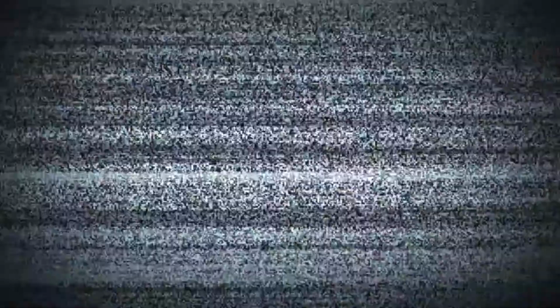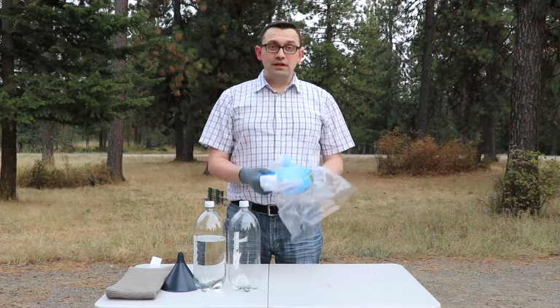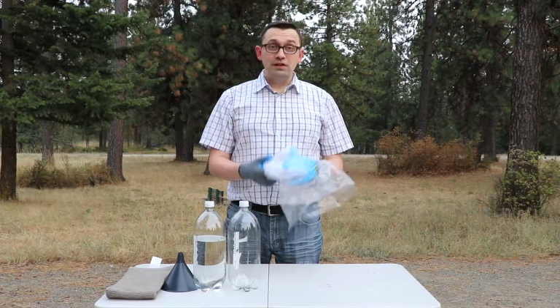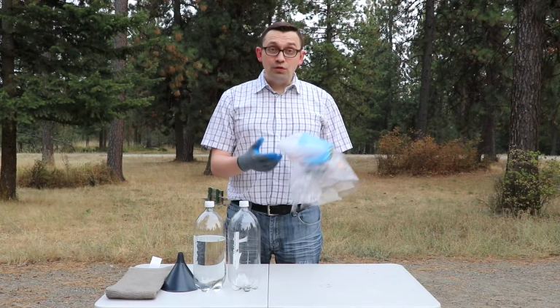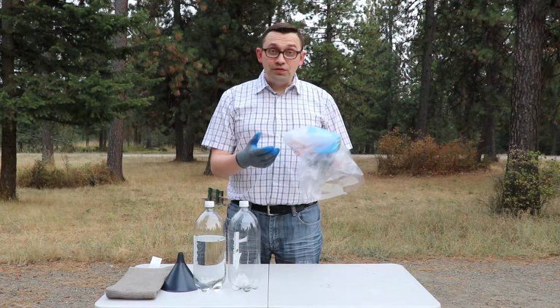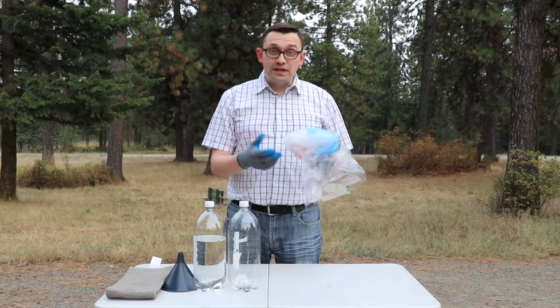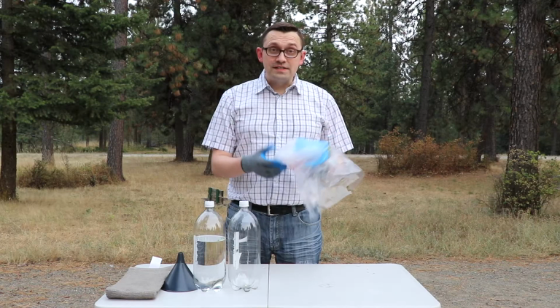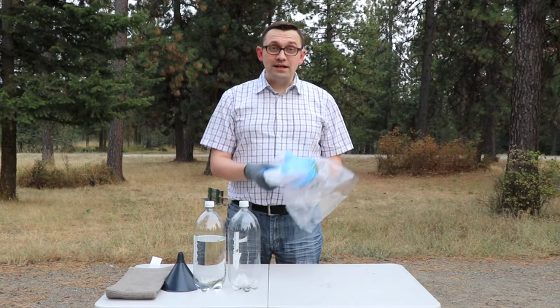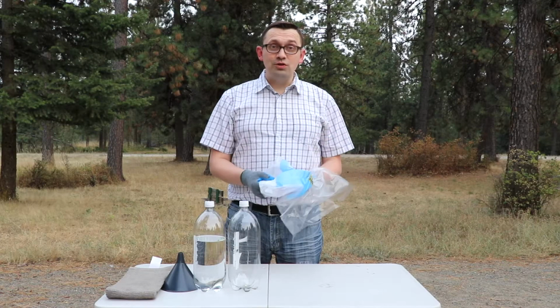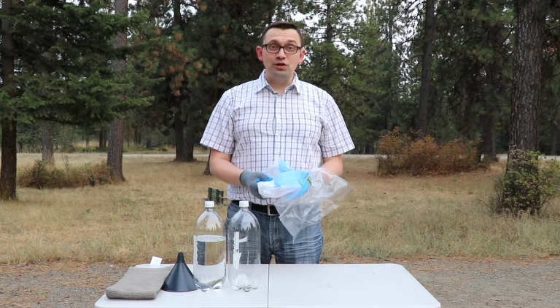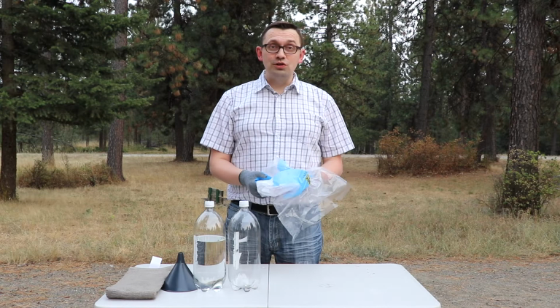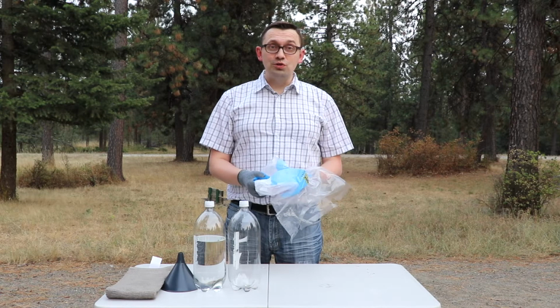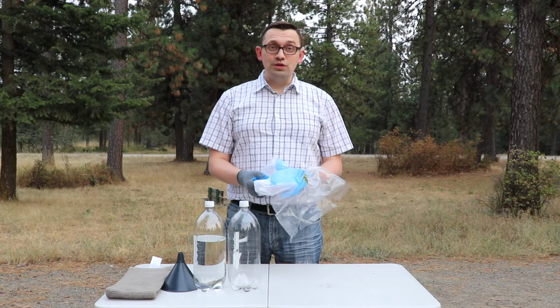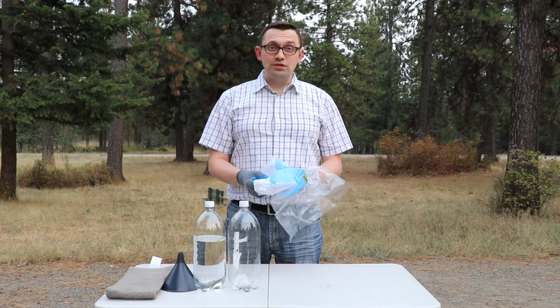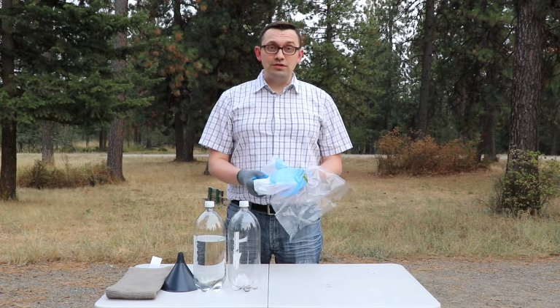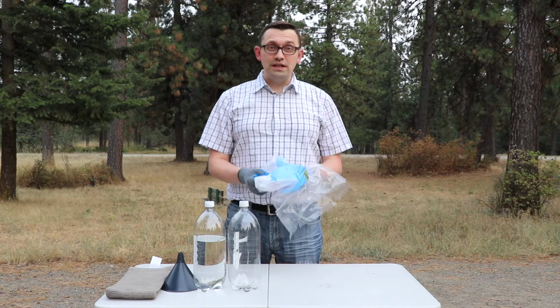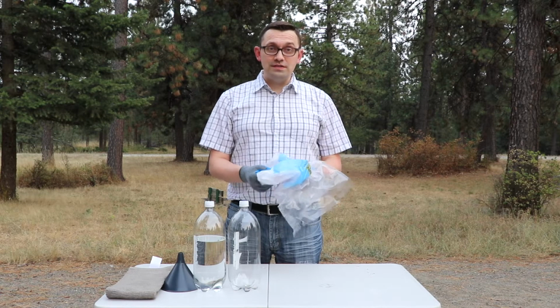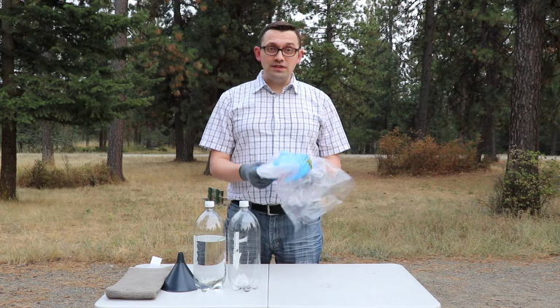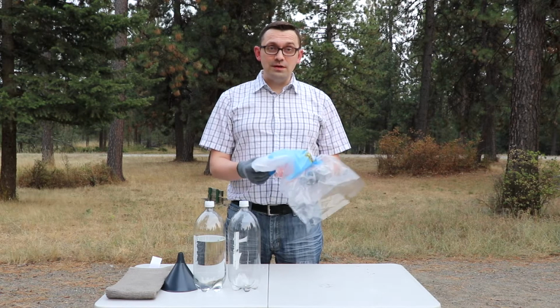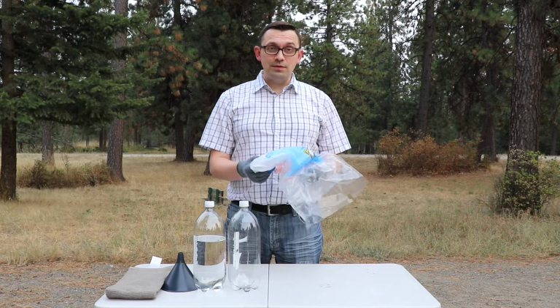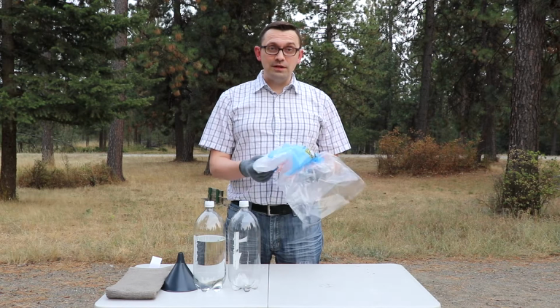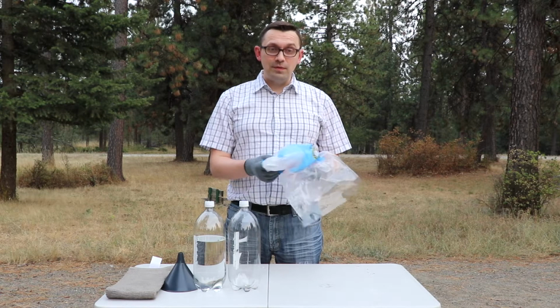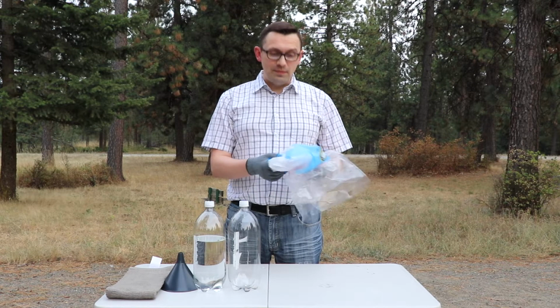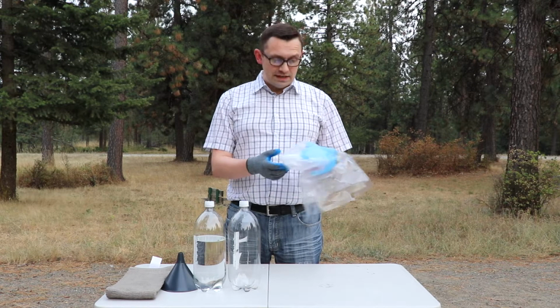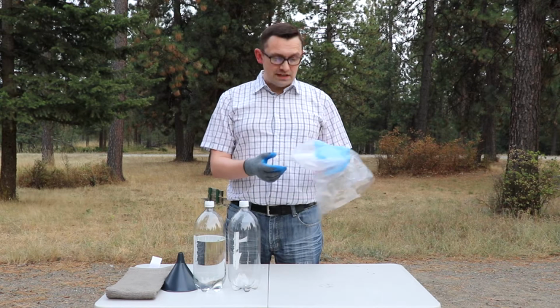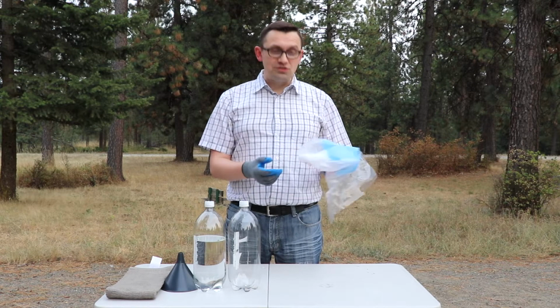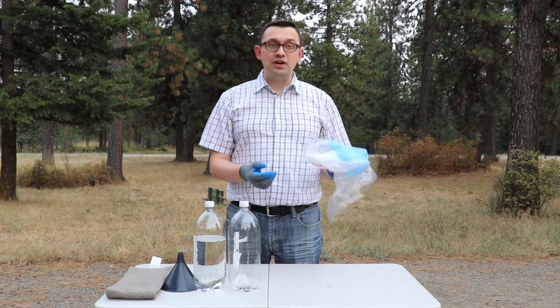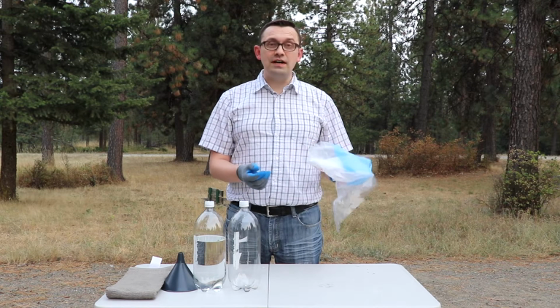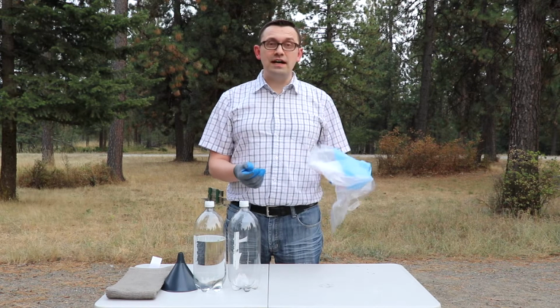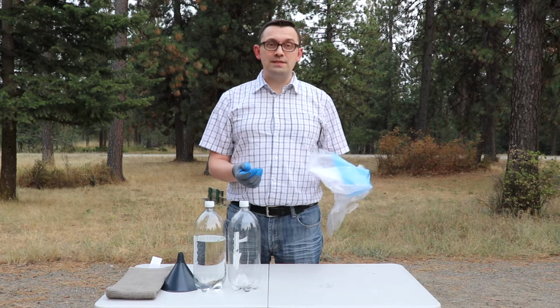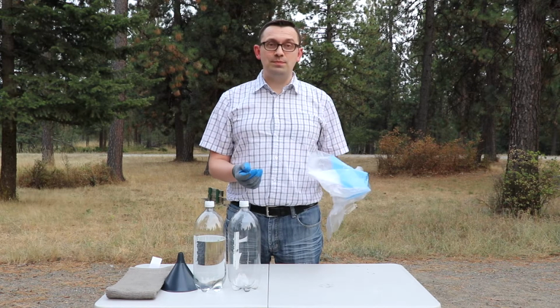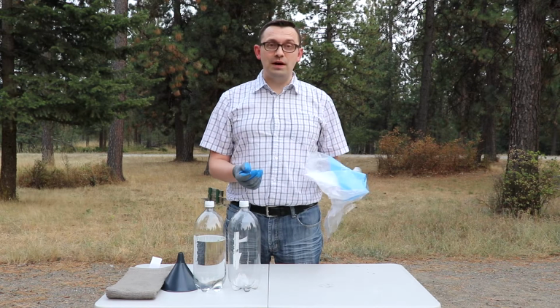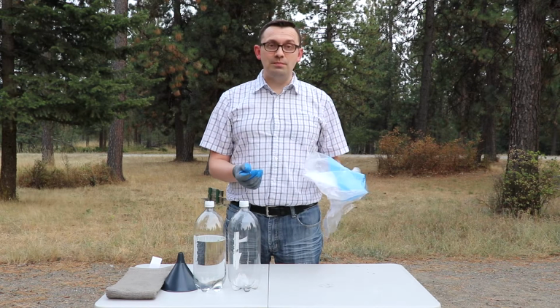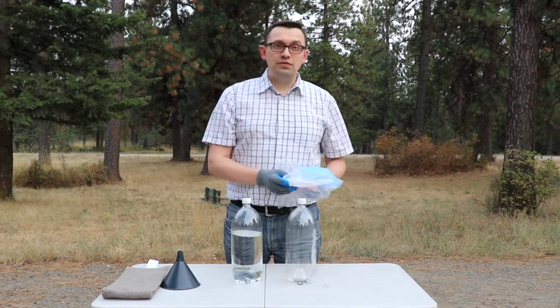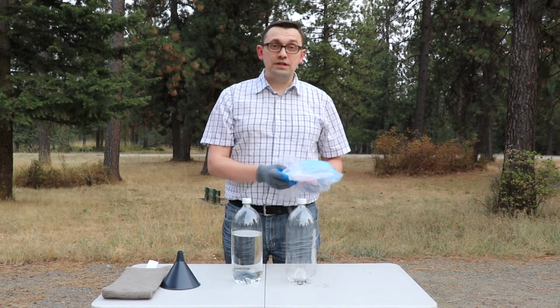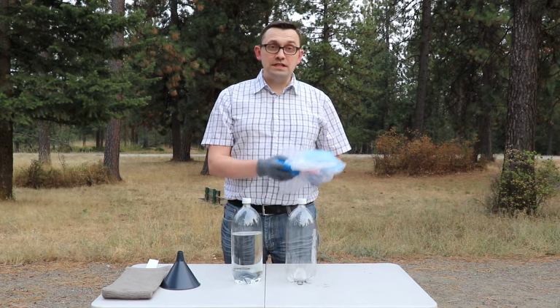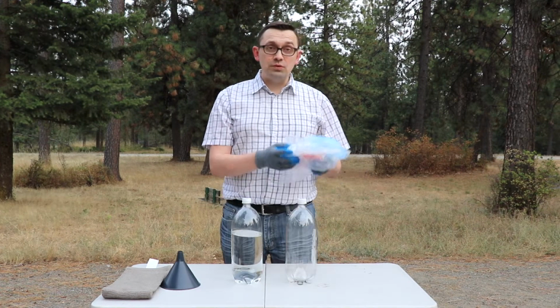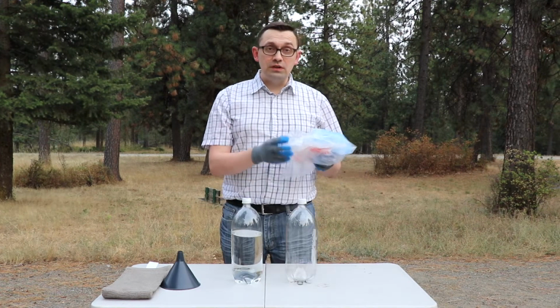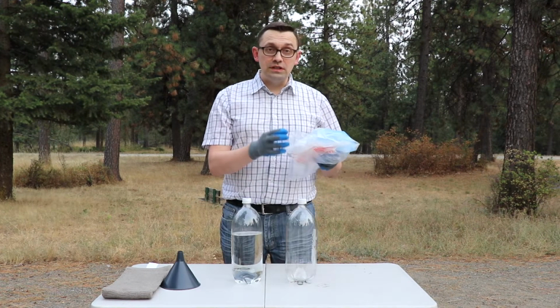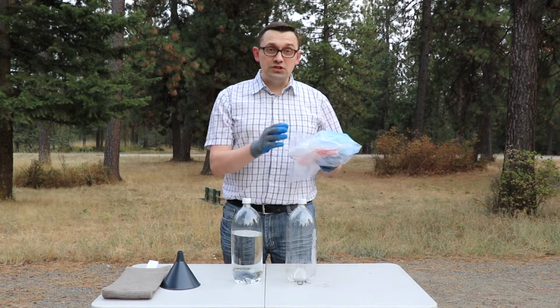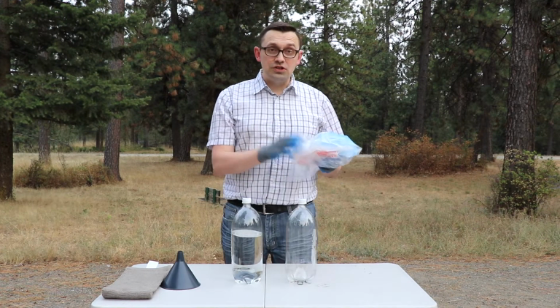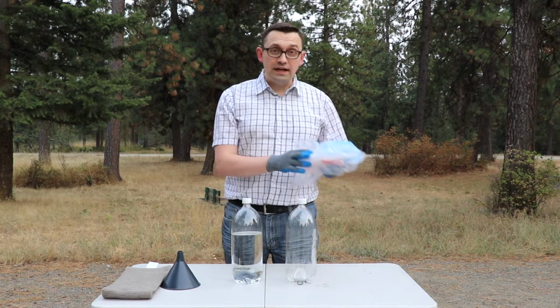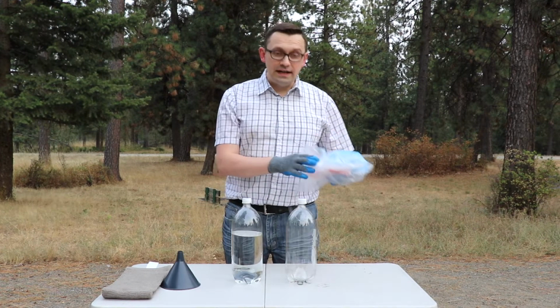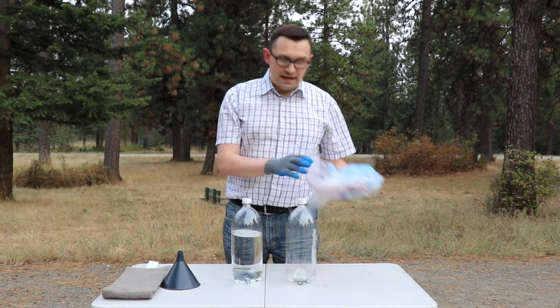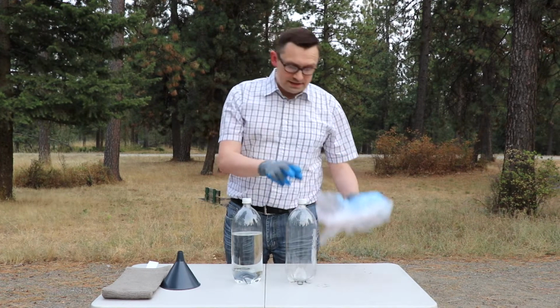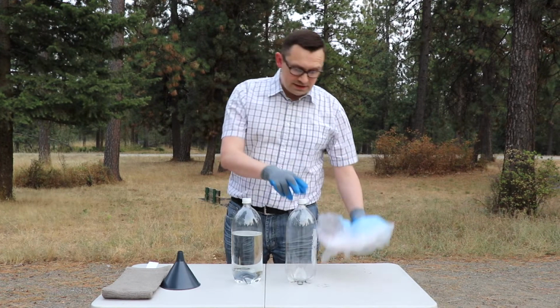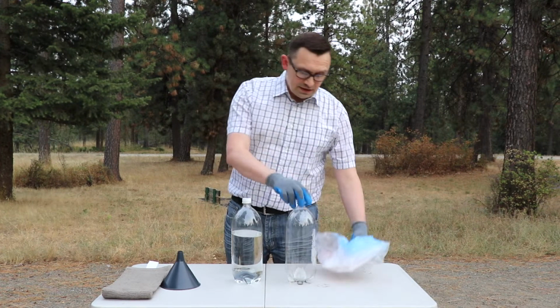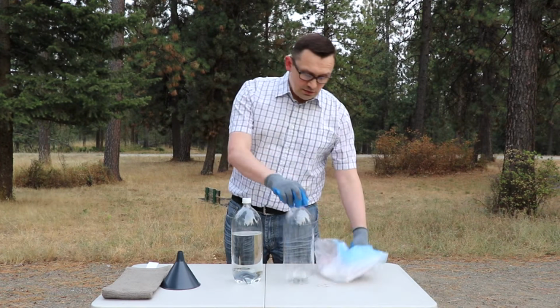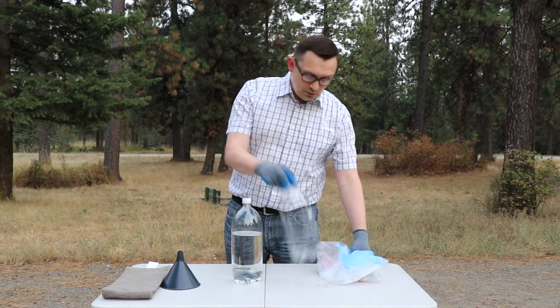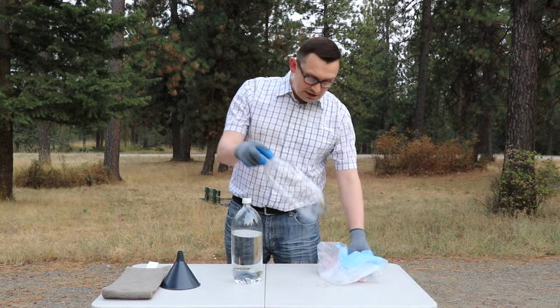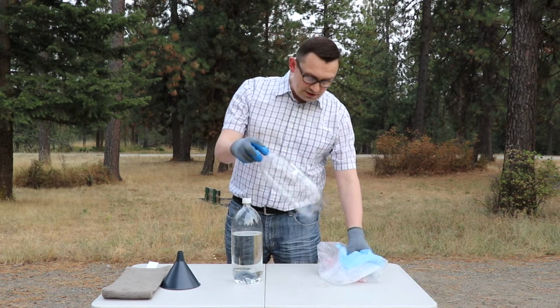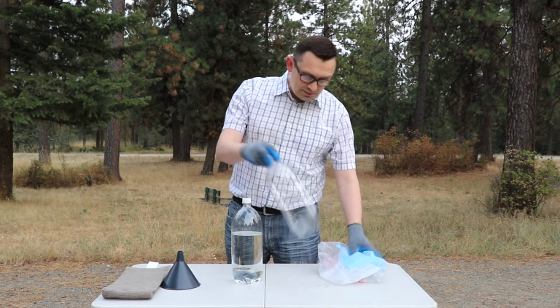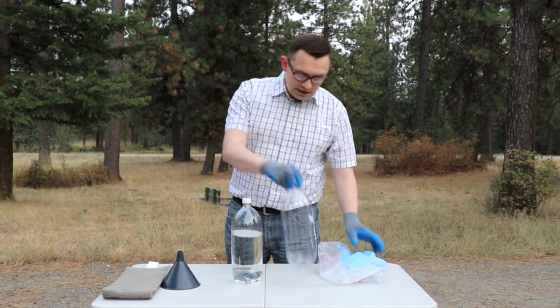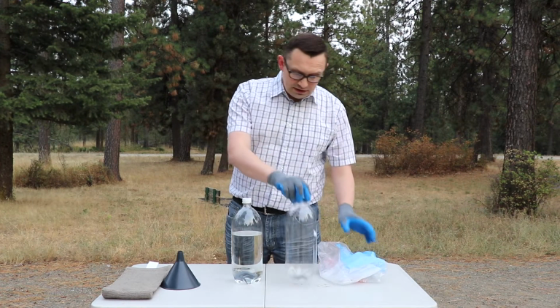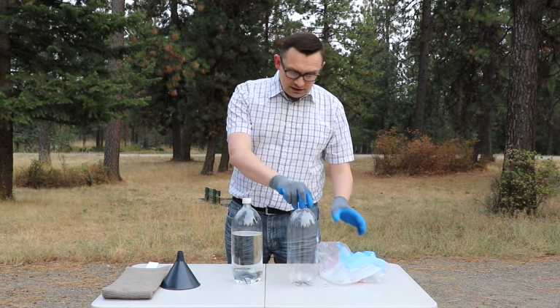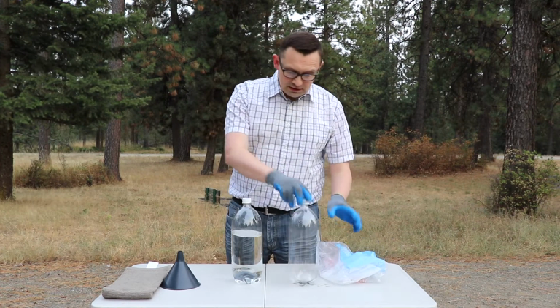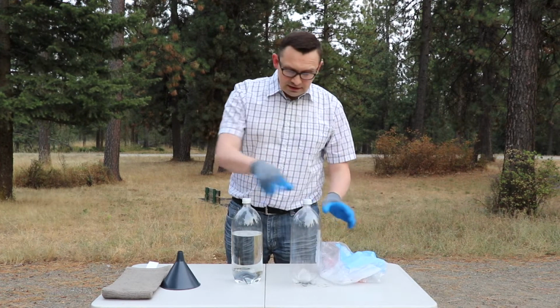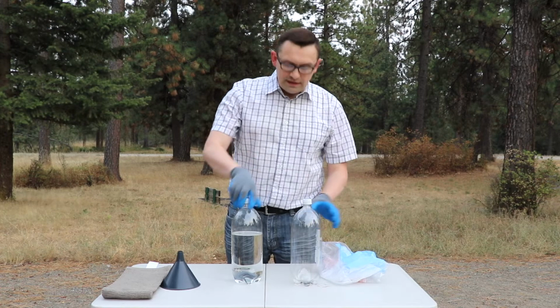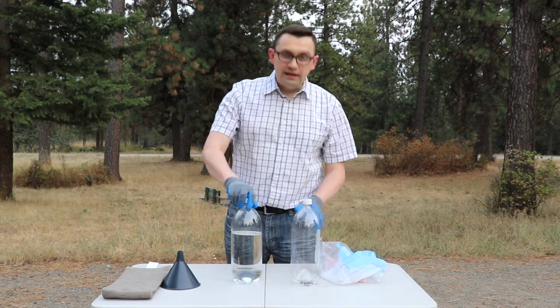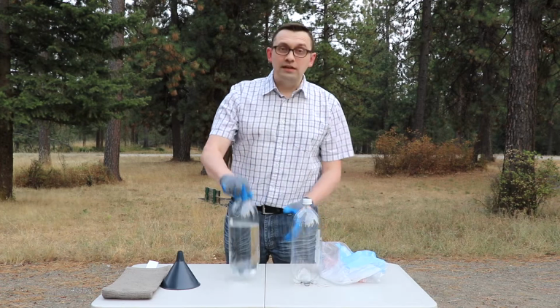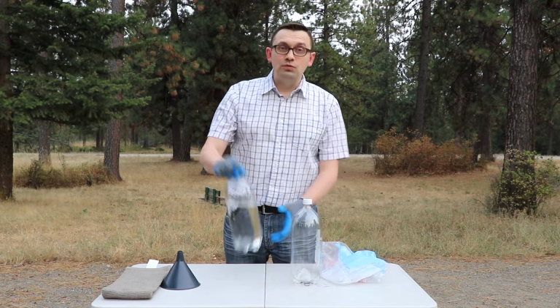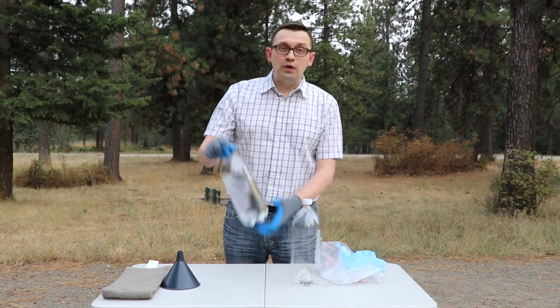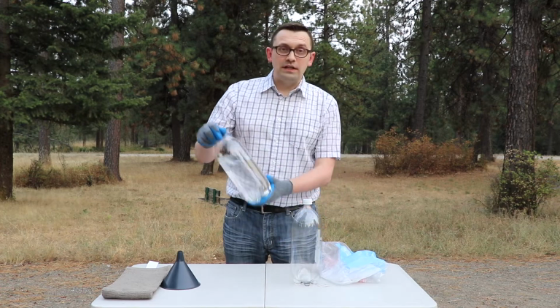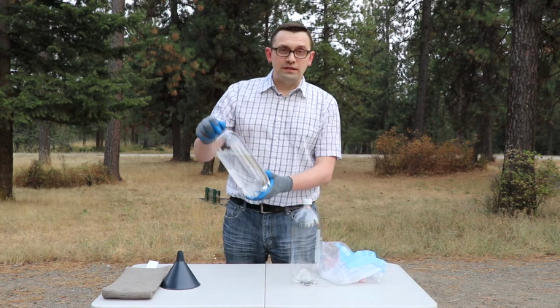Hello friends, how you all doing? In today's video I'm going to be making a dry ice bomb. For this we'll need dry ice, a water bottle, and water.